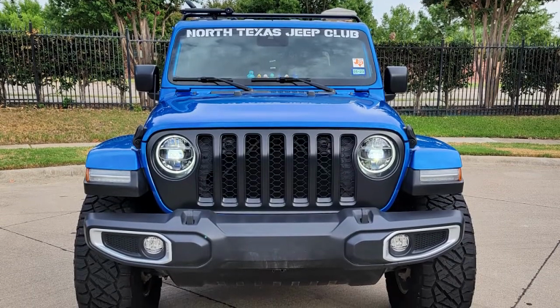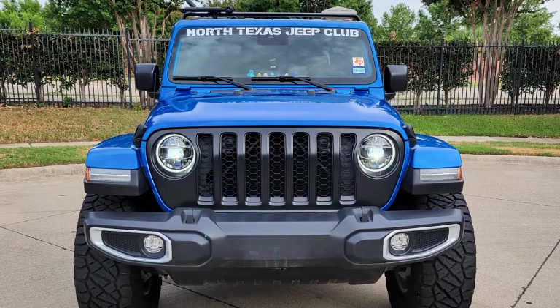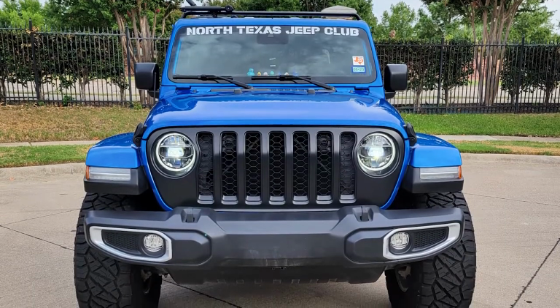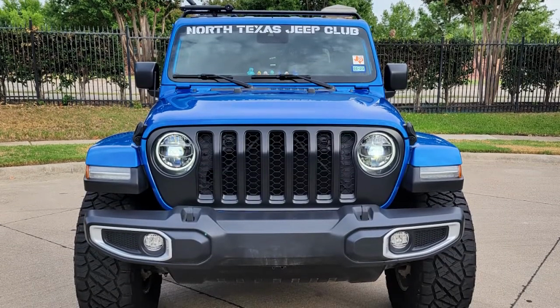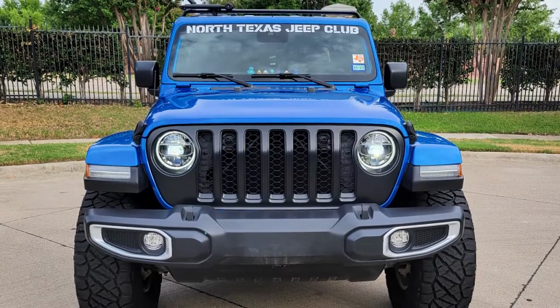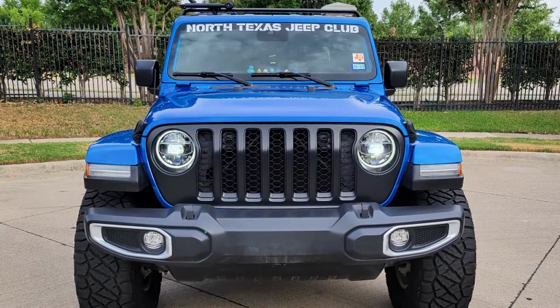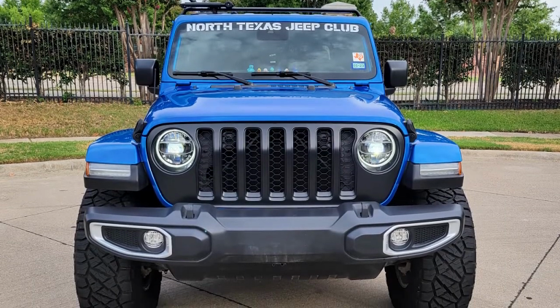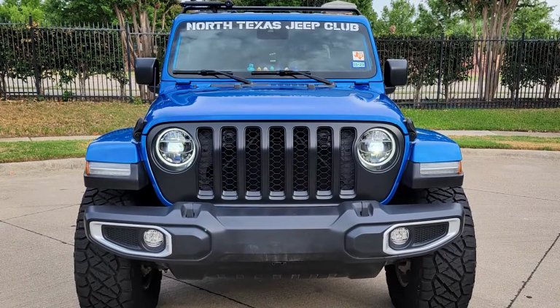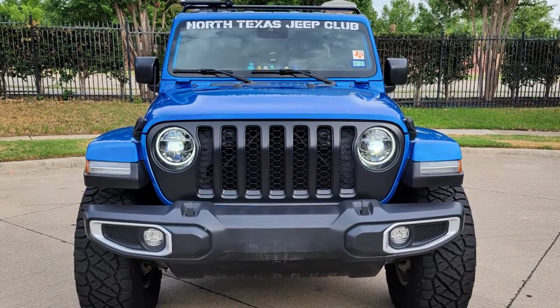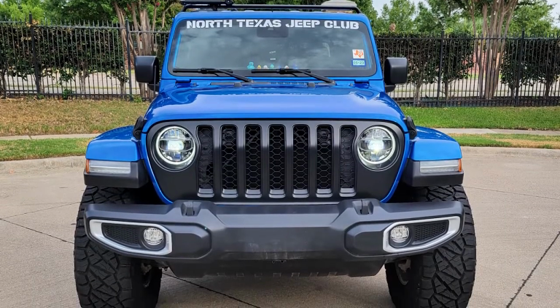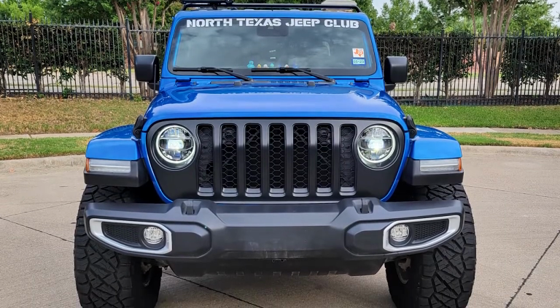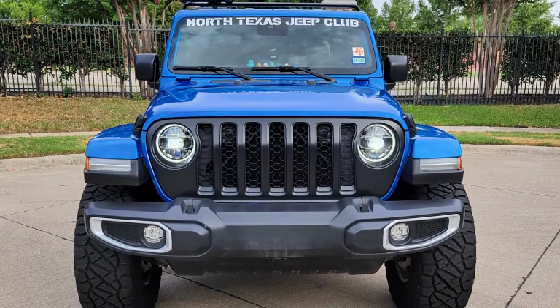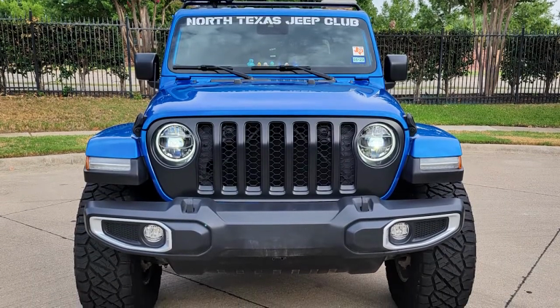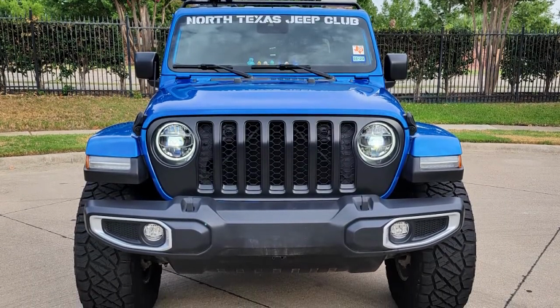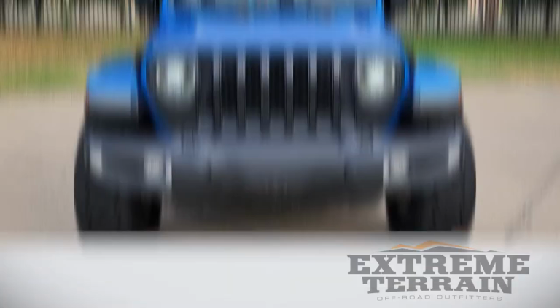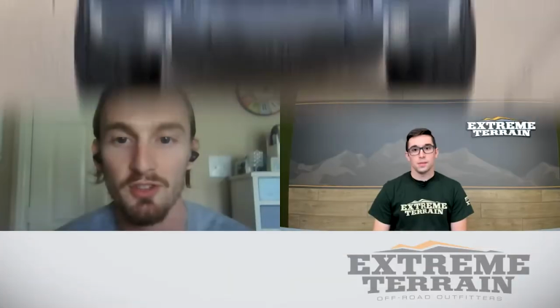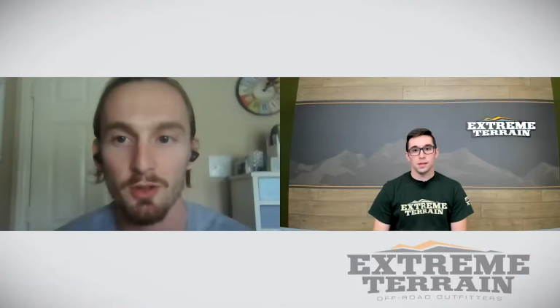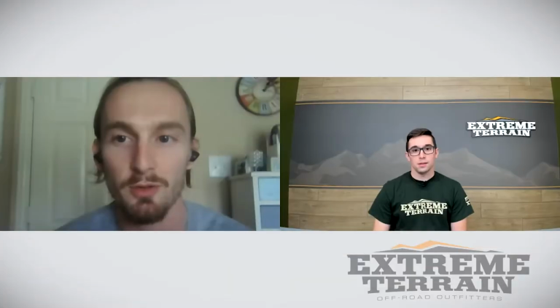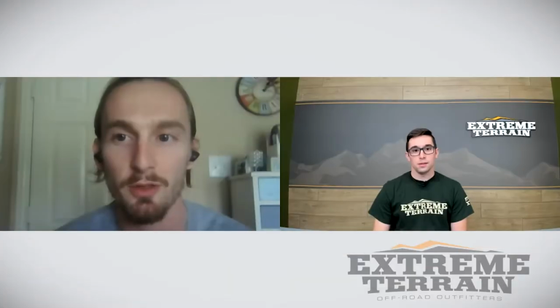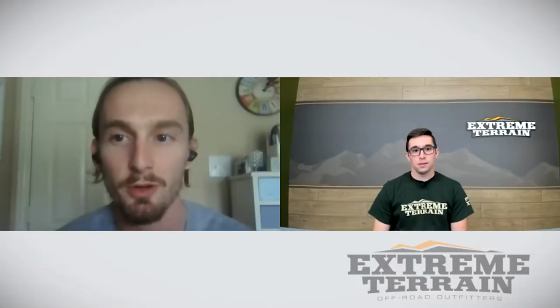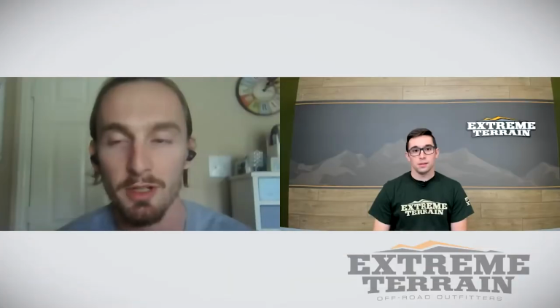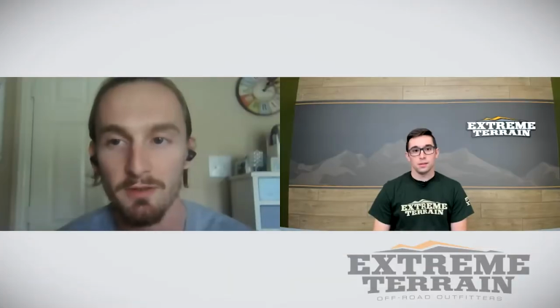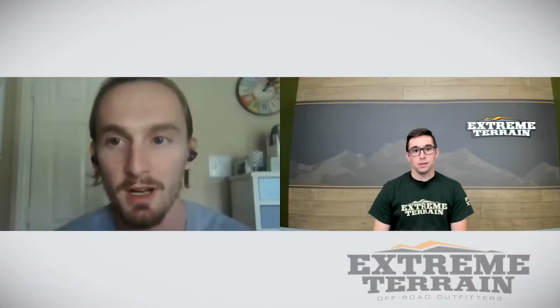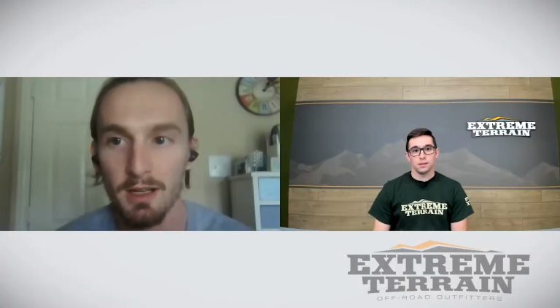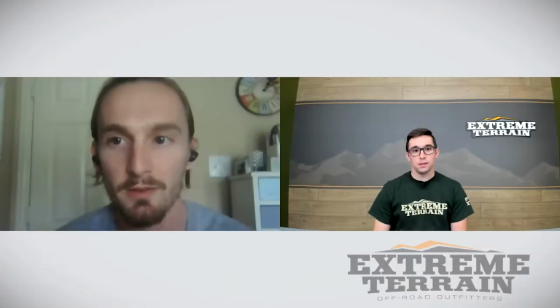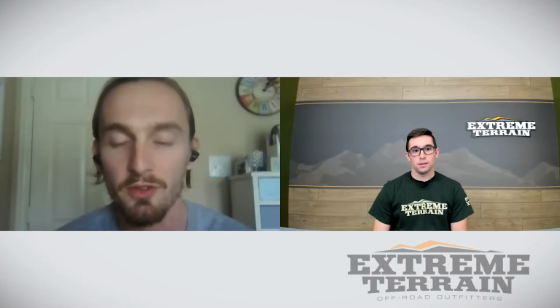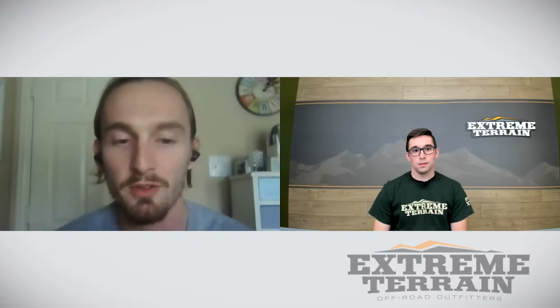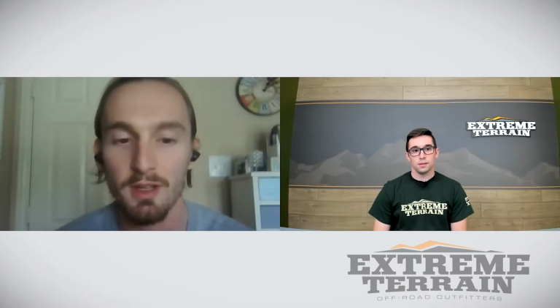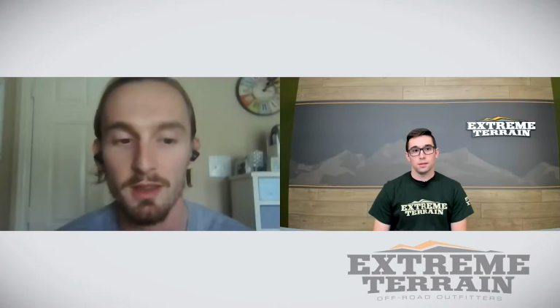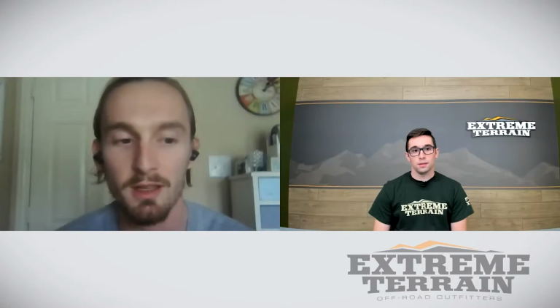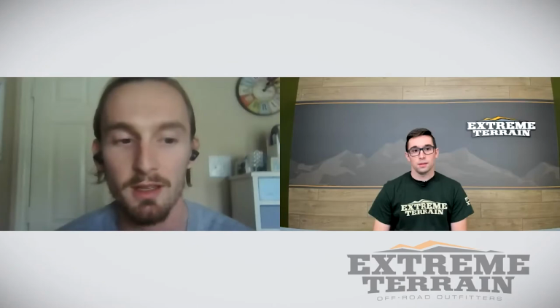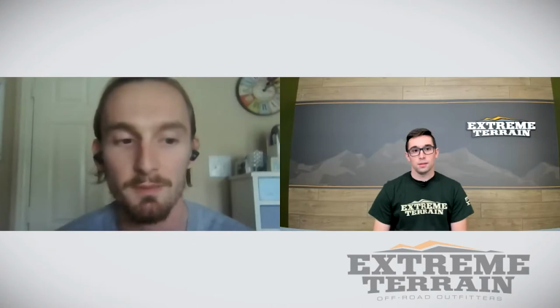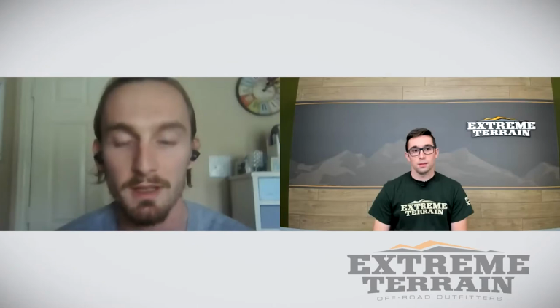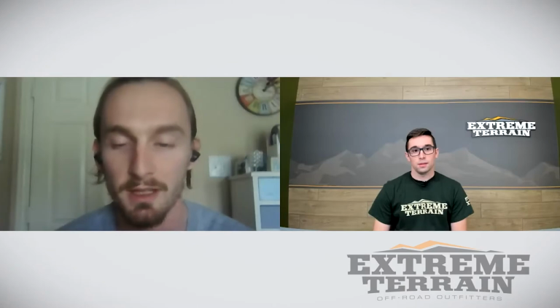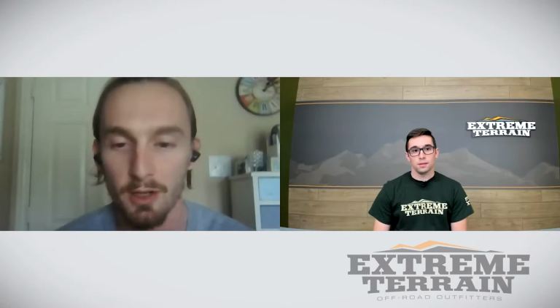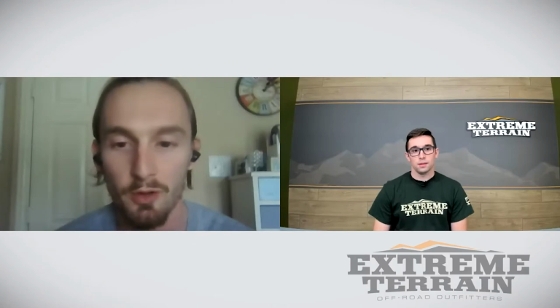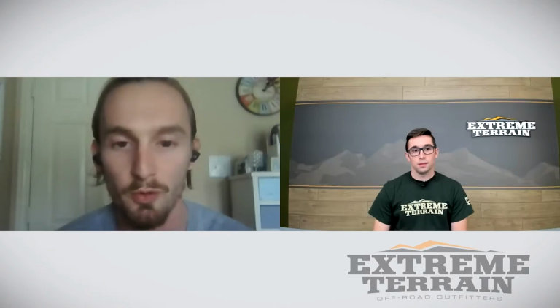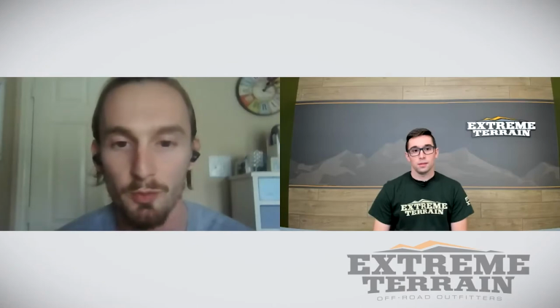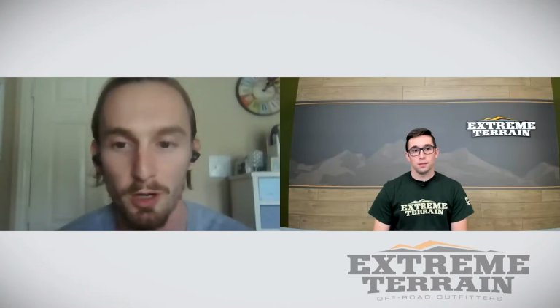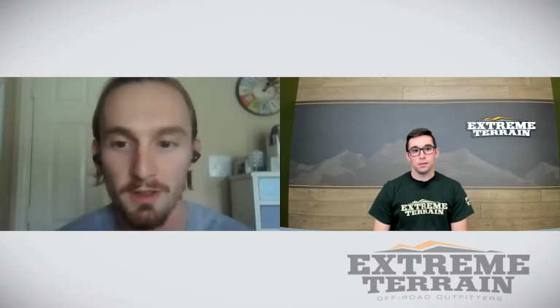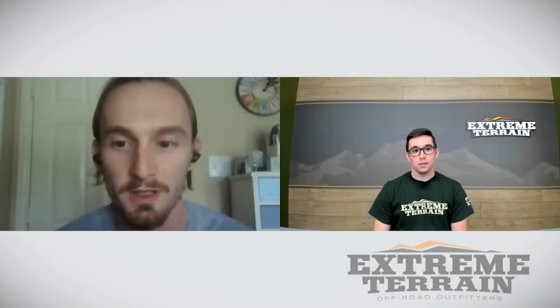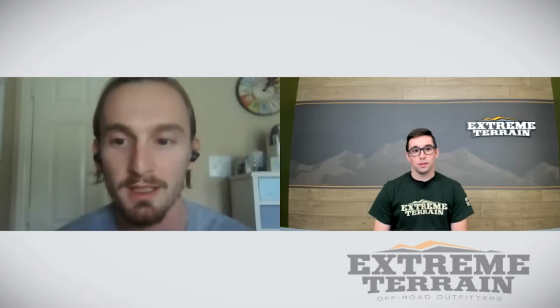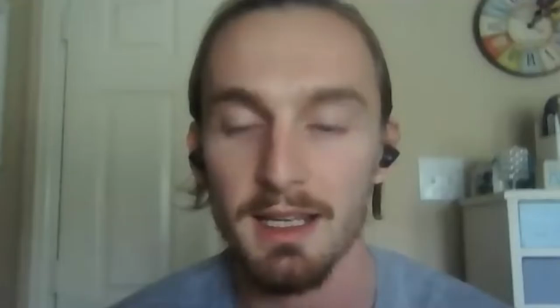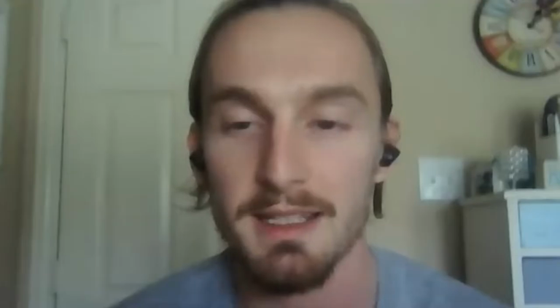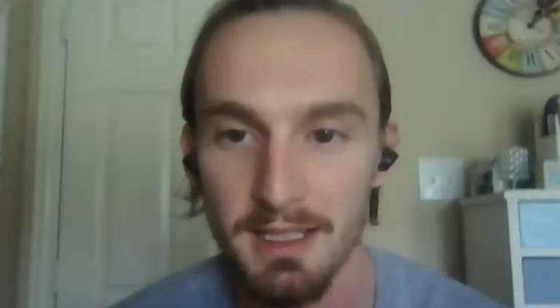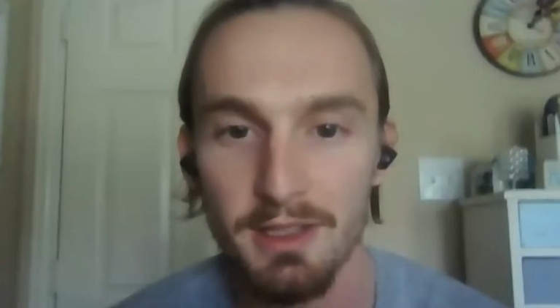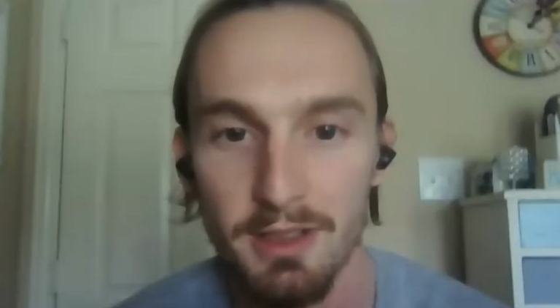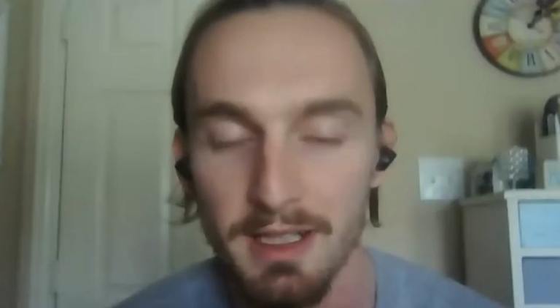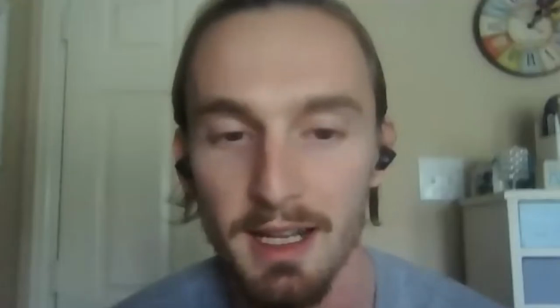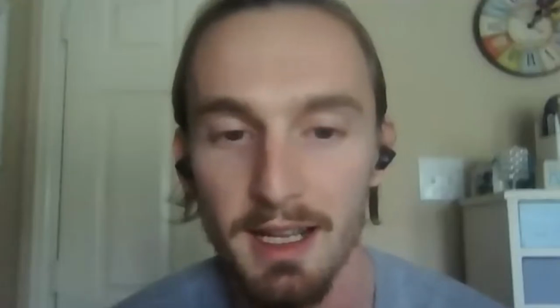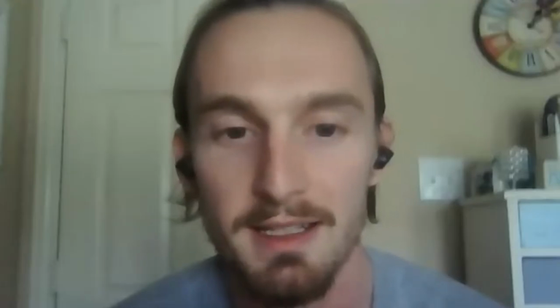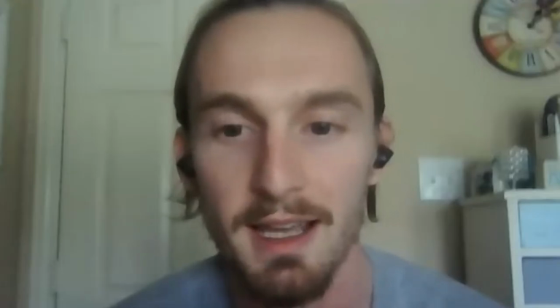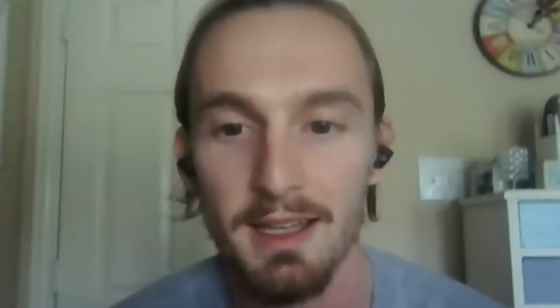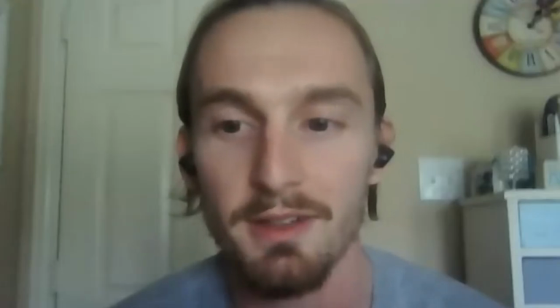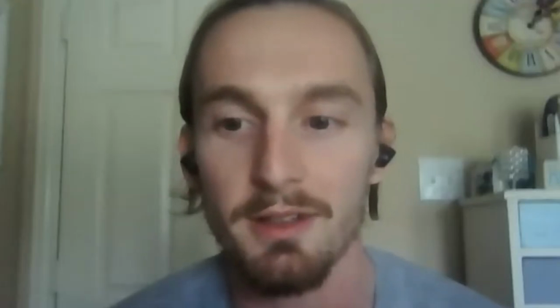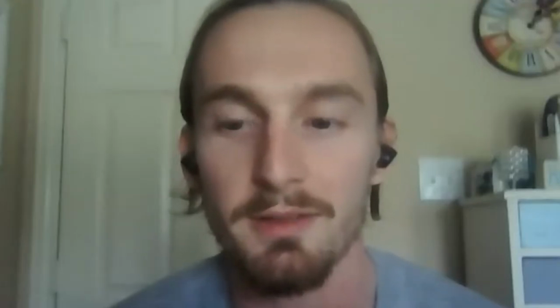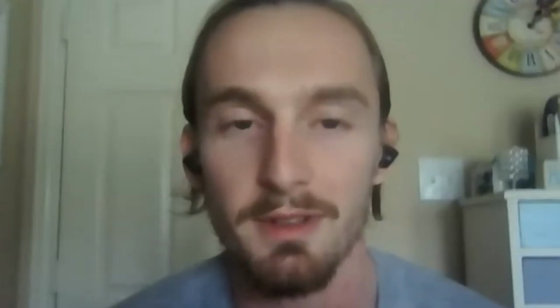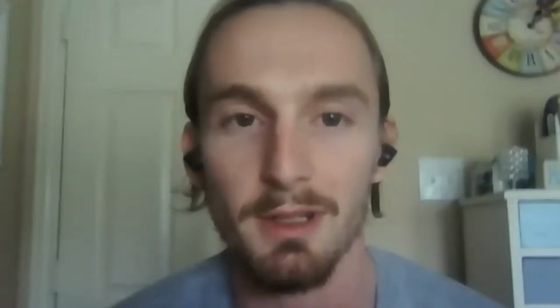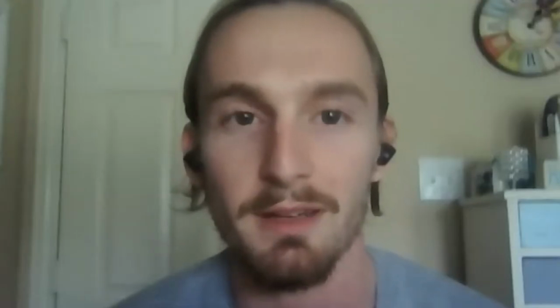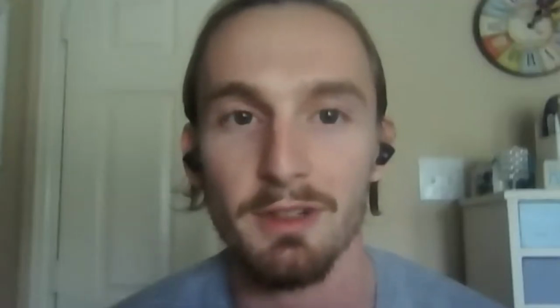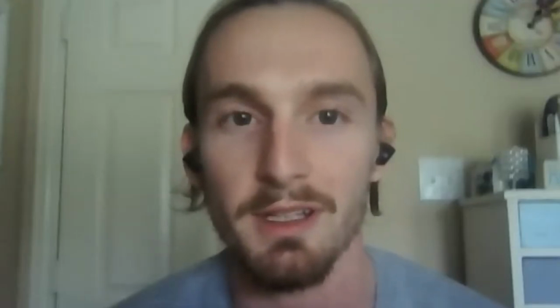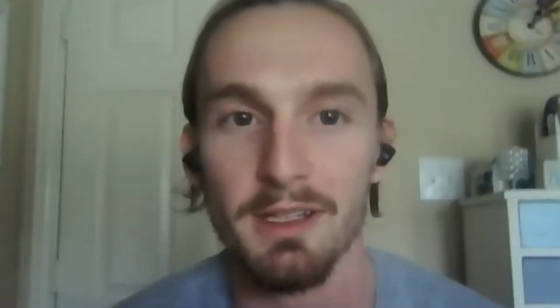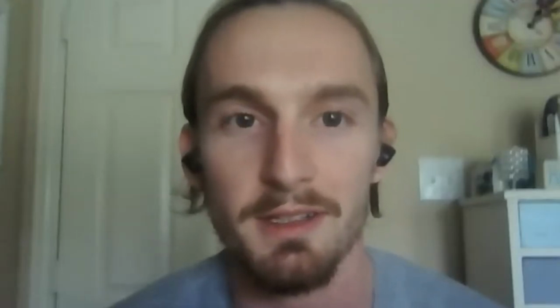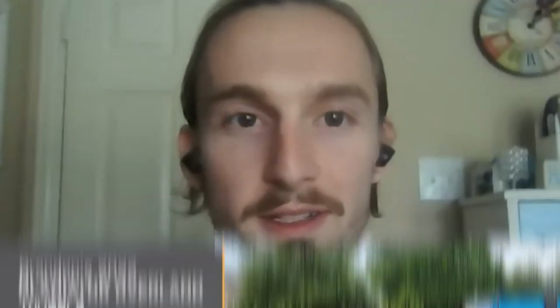It doesn't get bogged down. So the 35s were perfect for that. And to get there, I had to add the leveling kits.